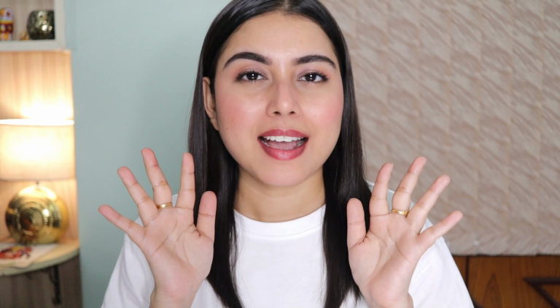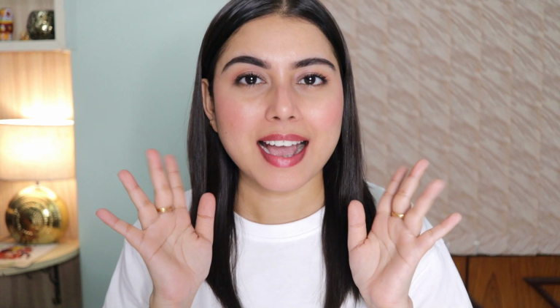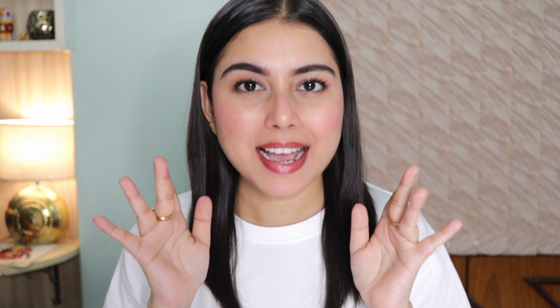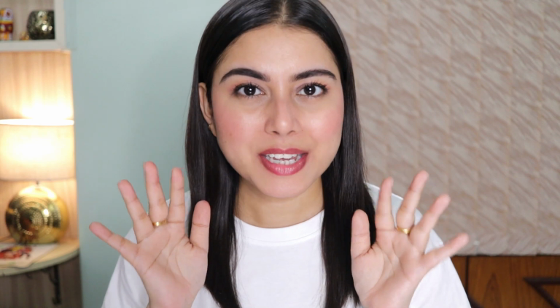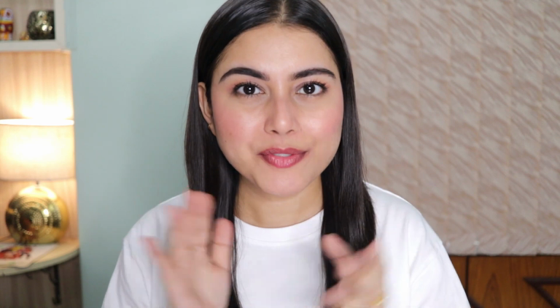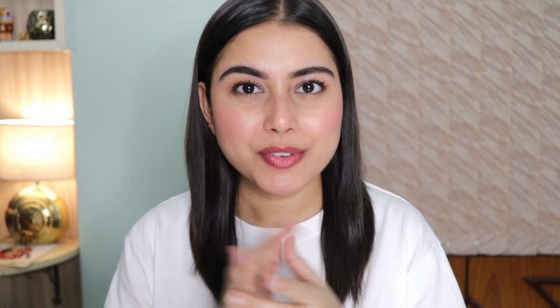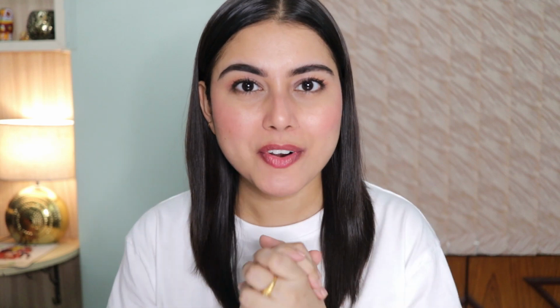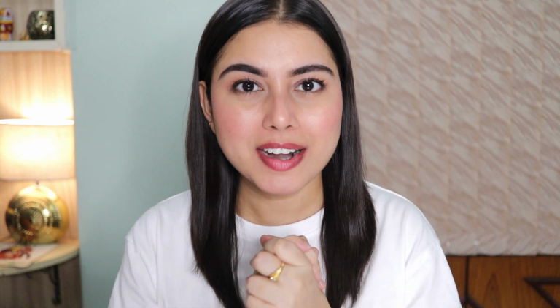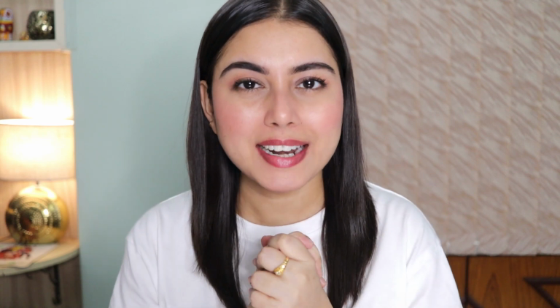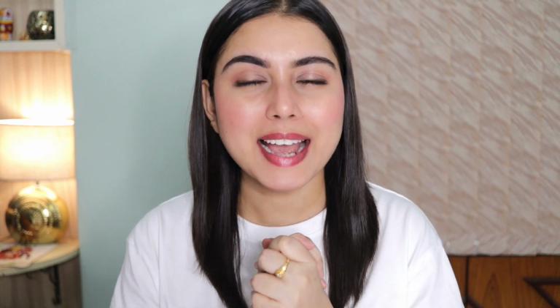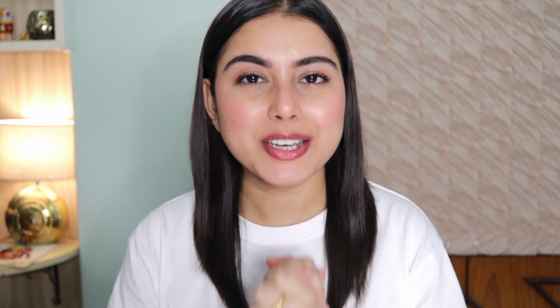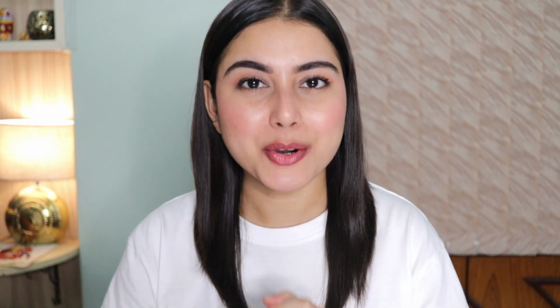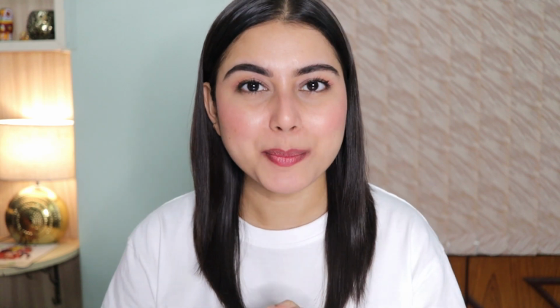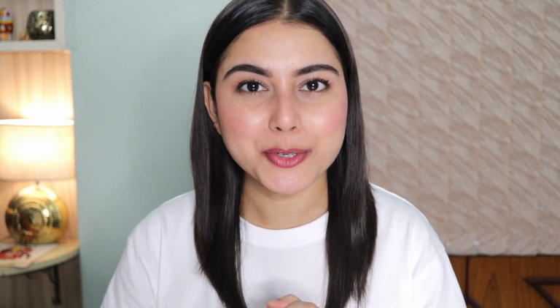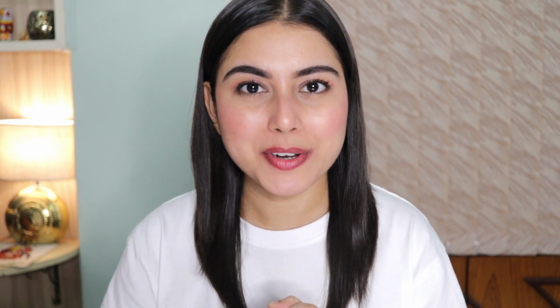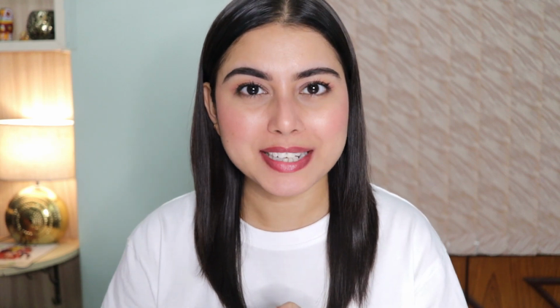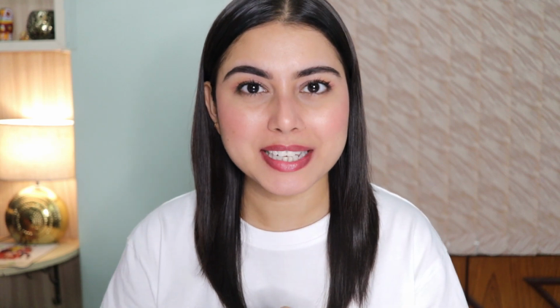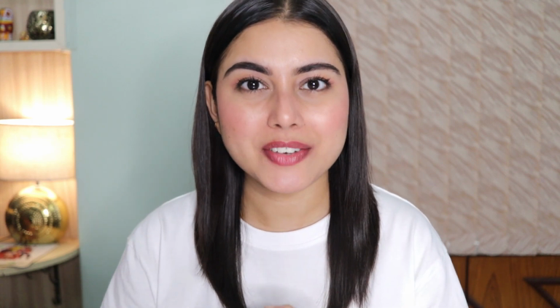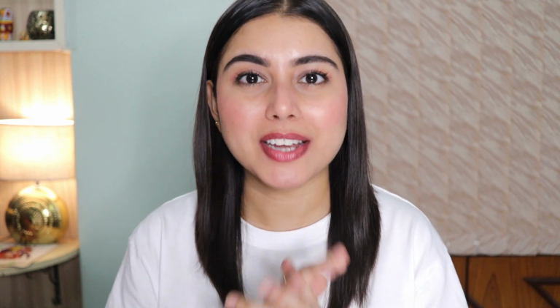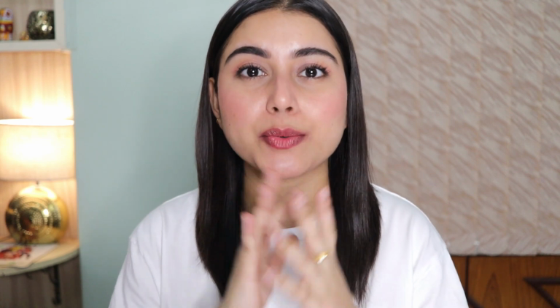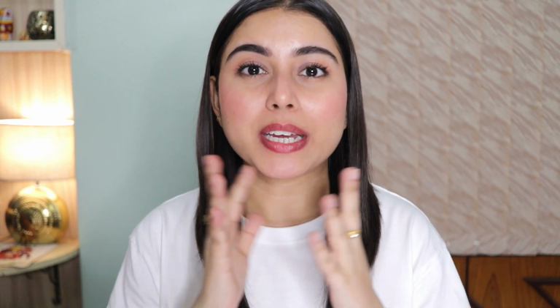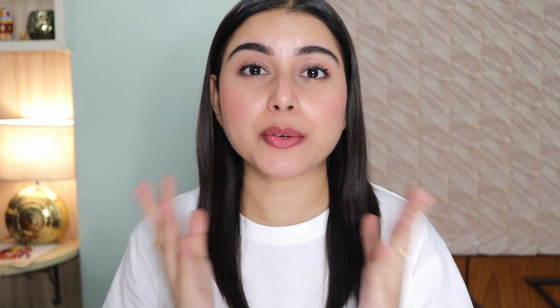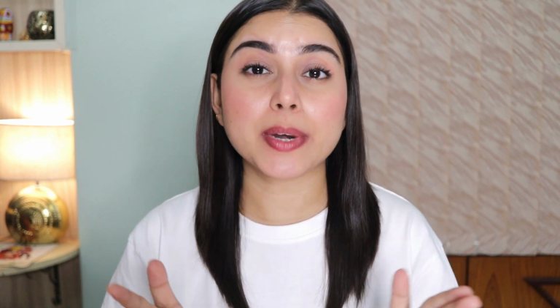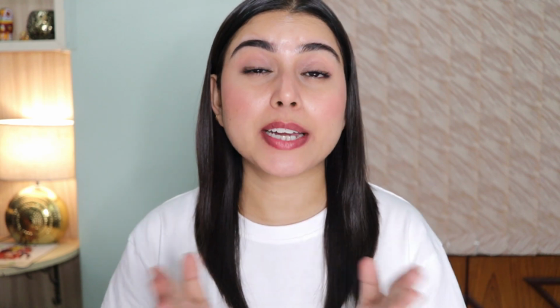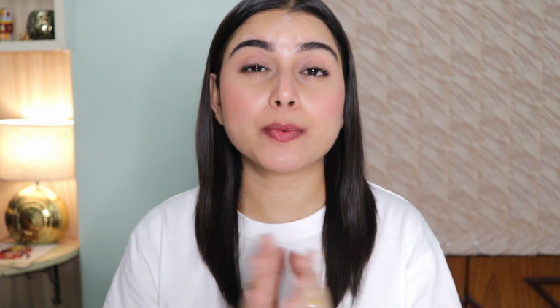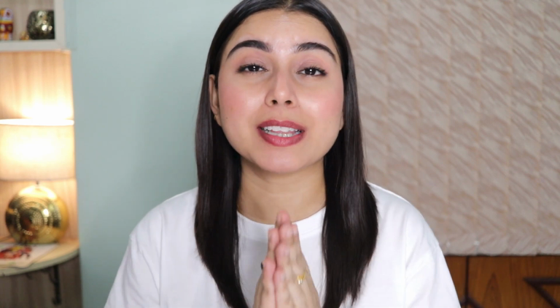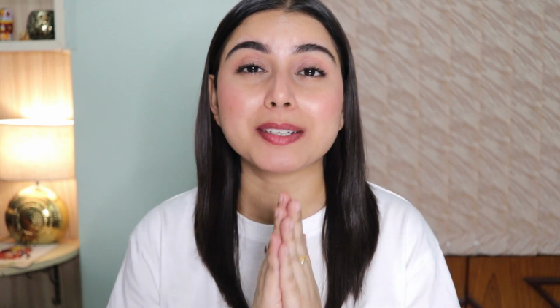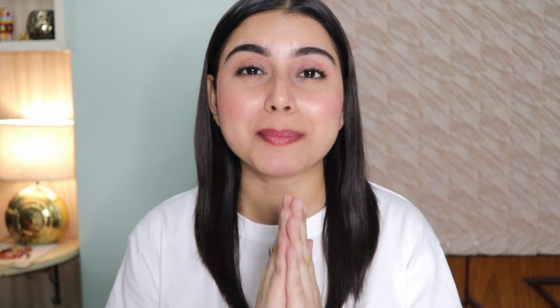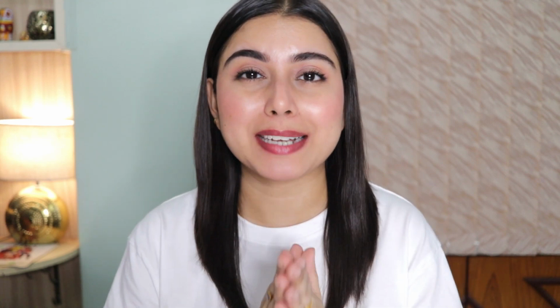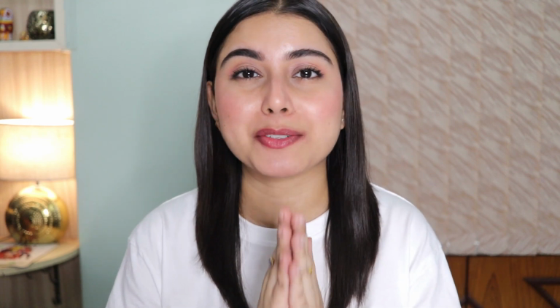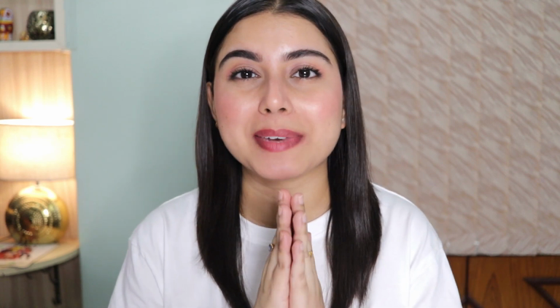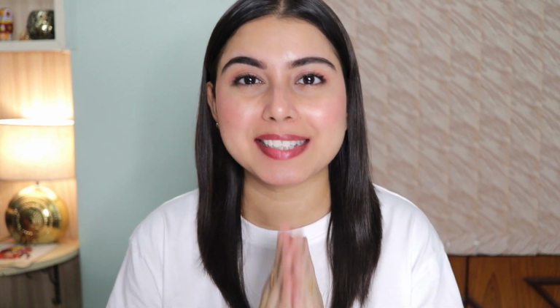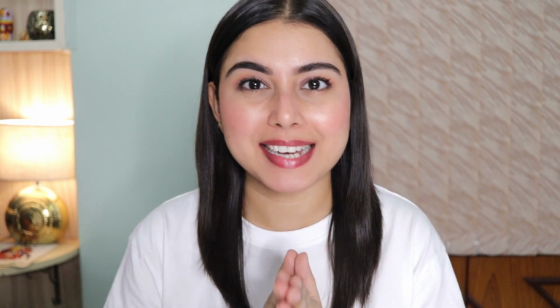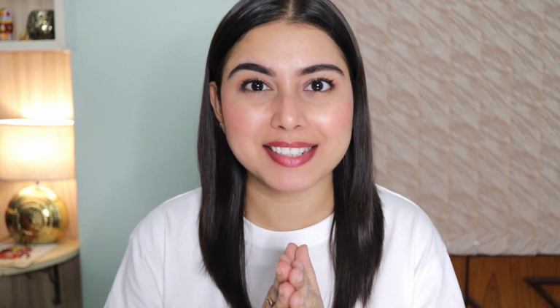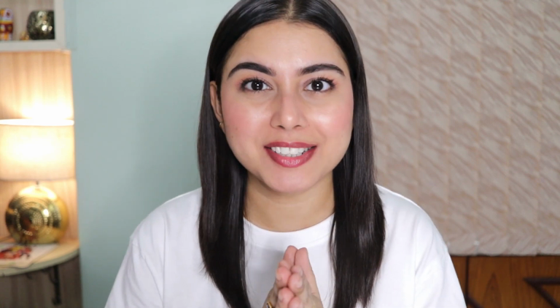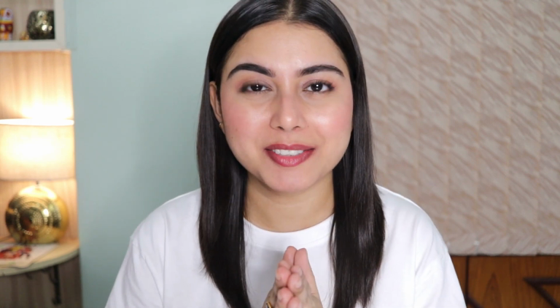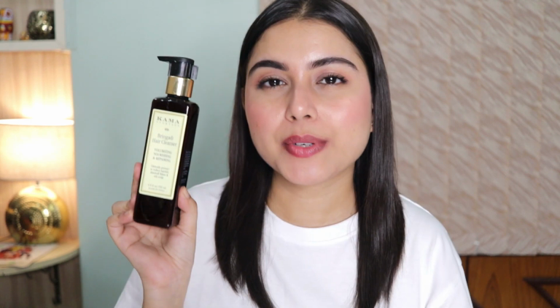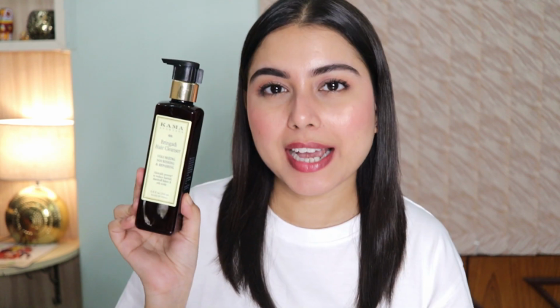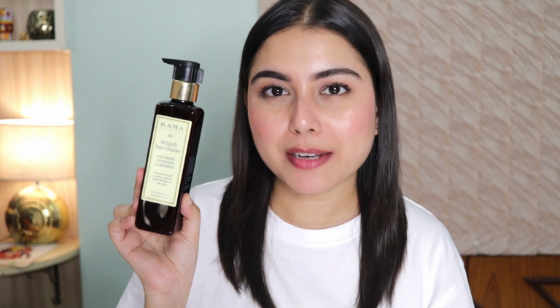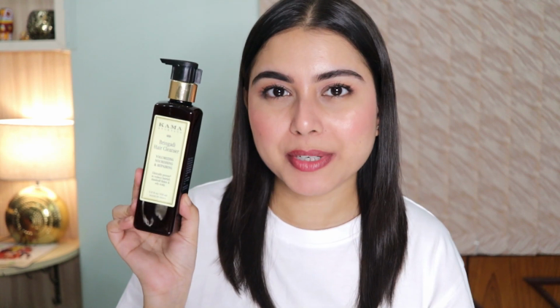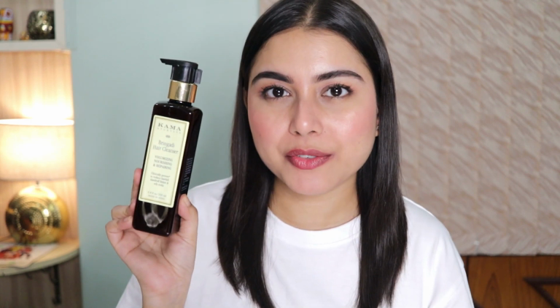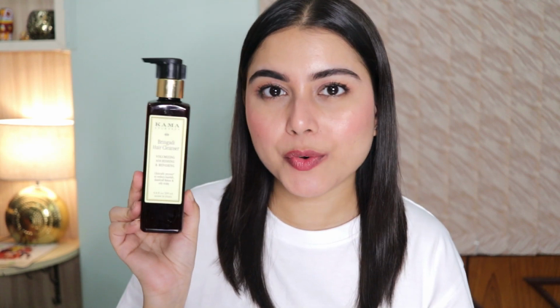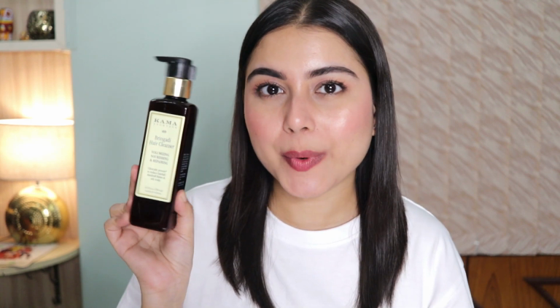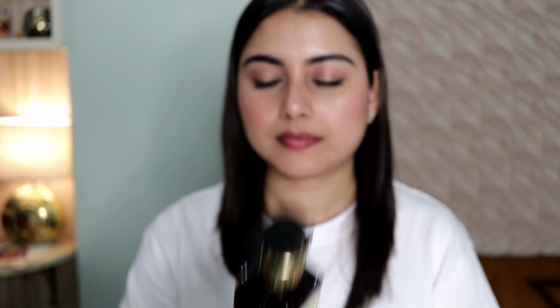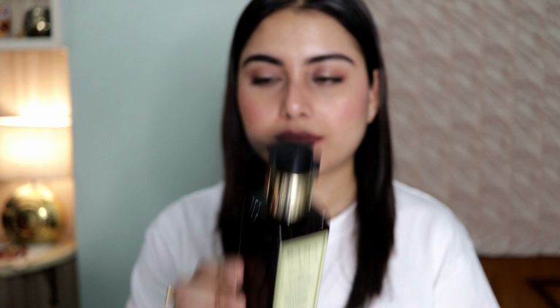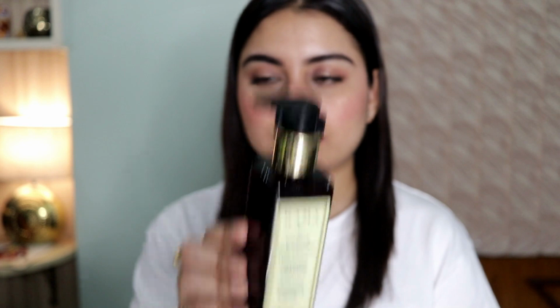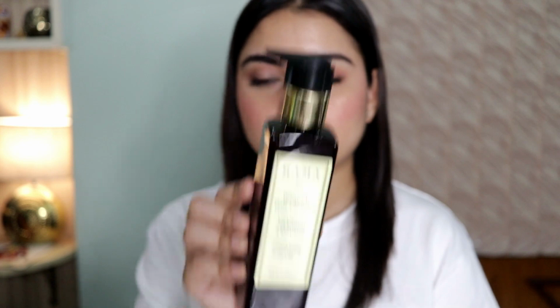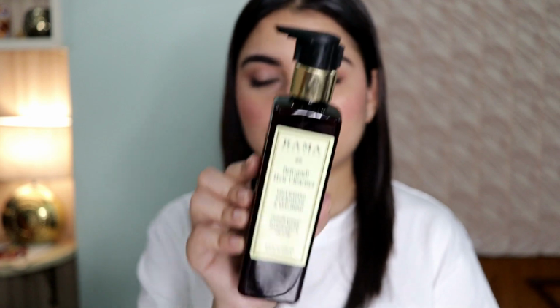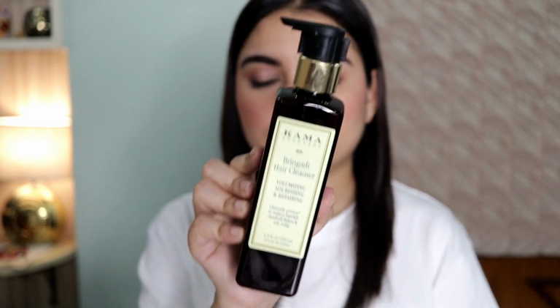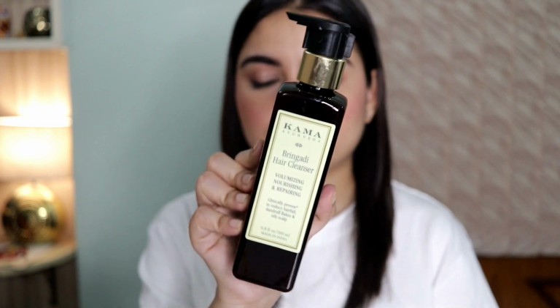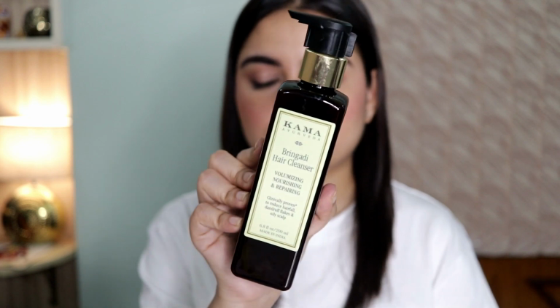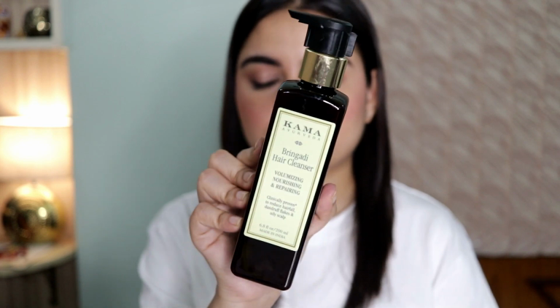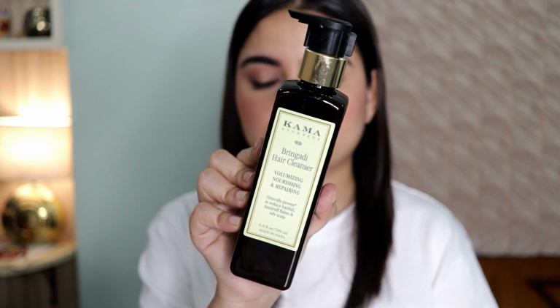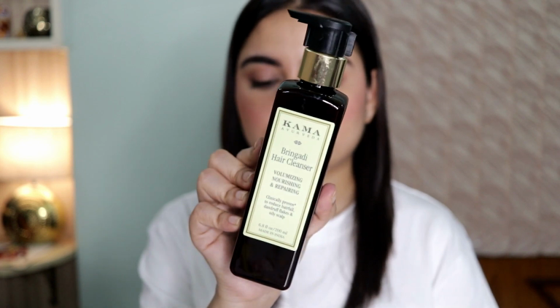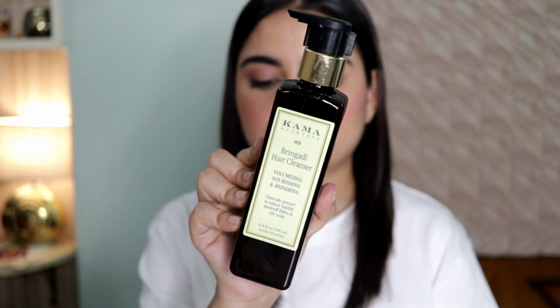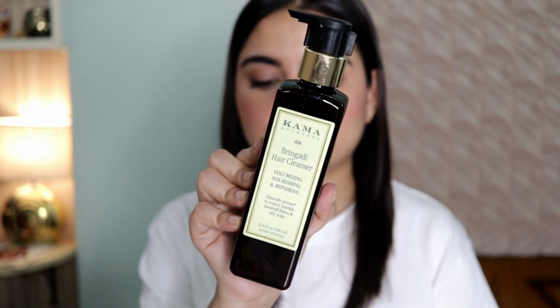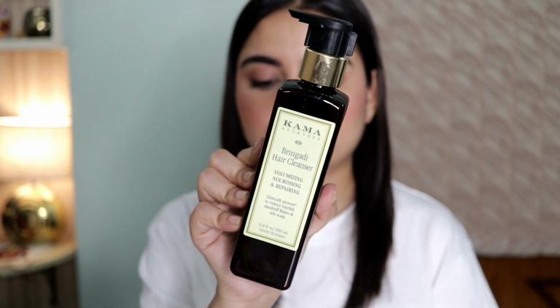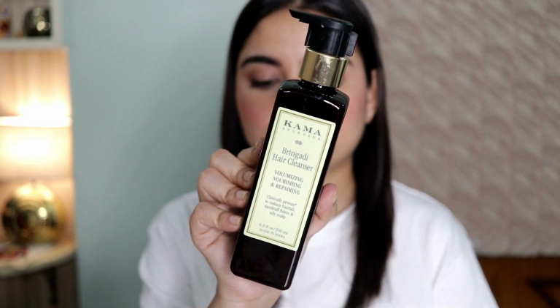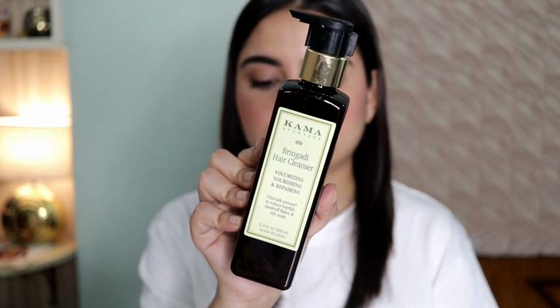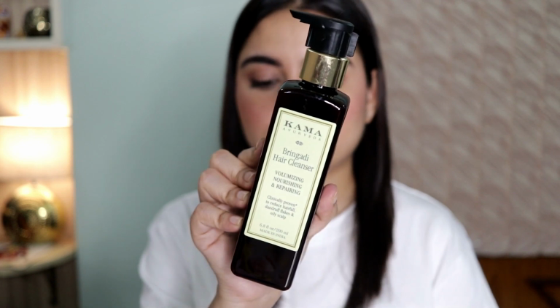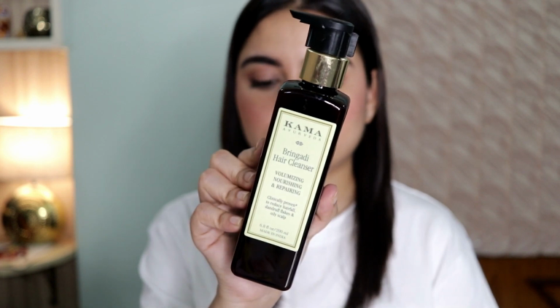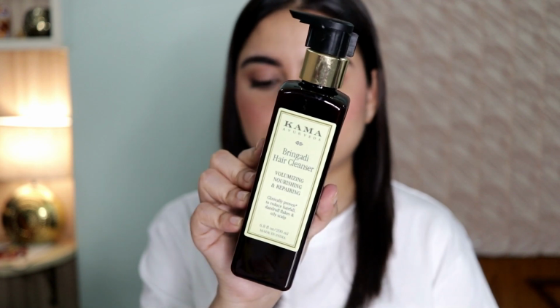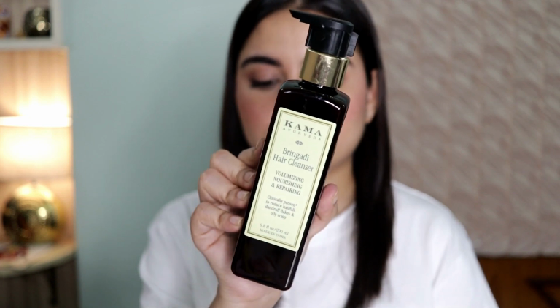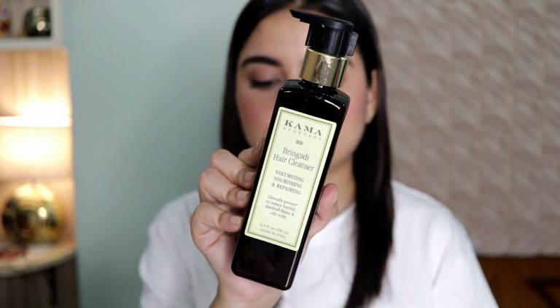Hi everyone, I hope you all are safe and doing great. Welcome back to my channel. Today I'll be reviewing the Kama Ayurveda Bringadi Hair Cleanser.